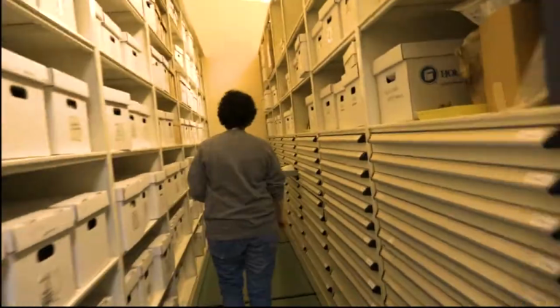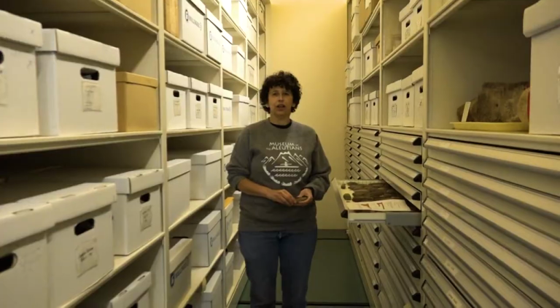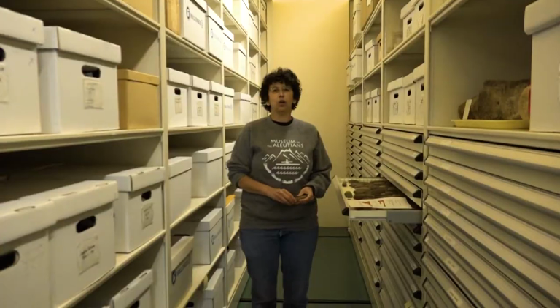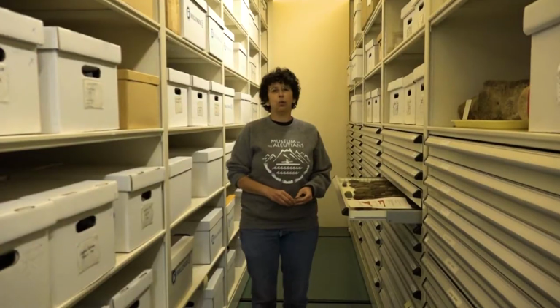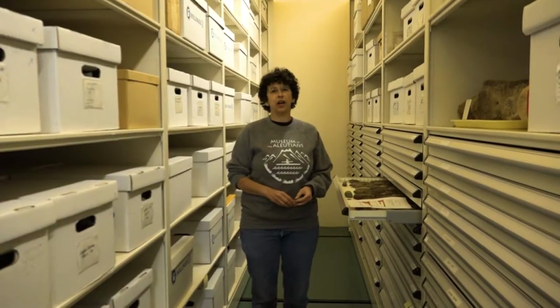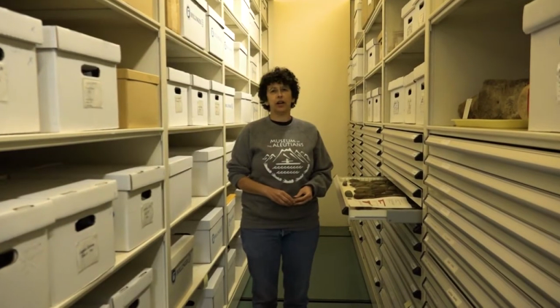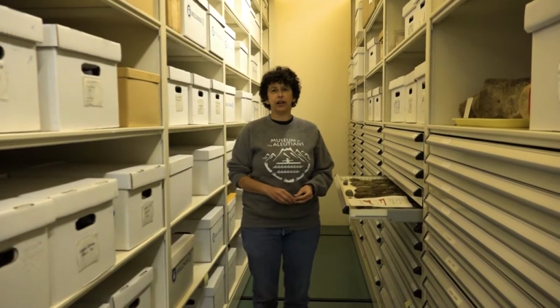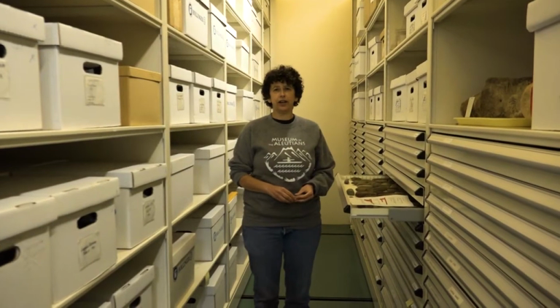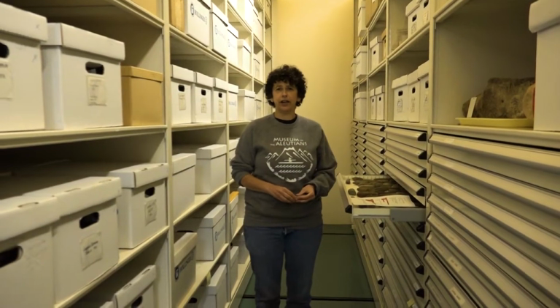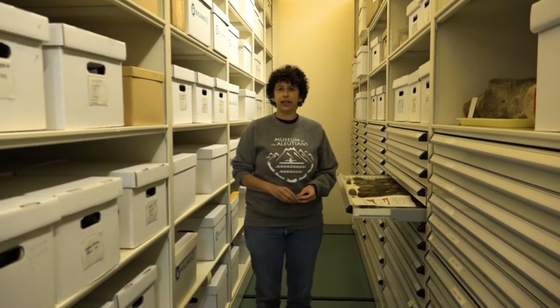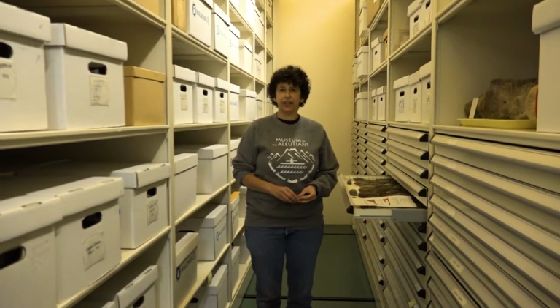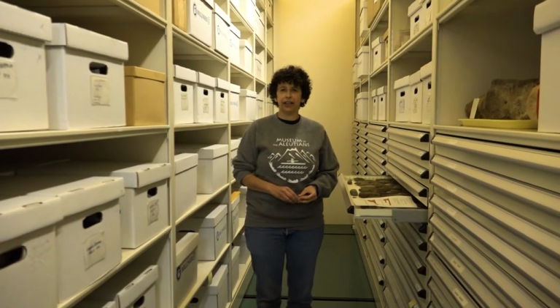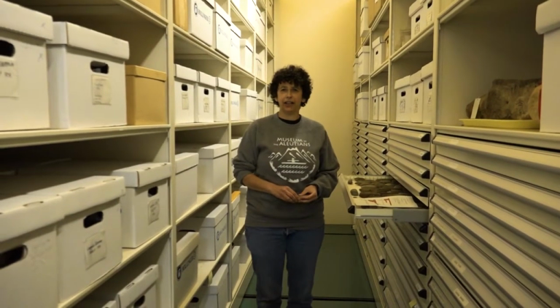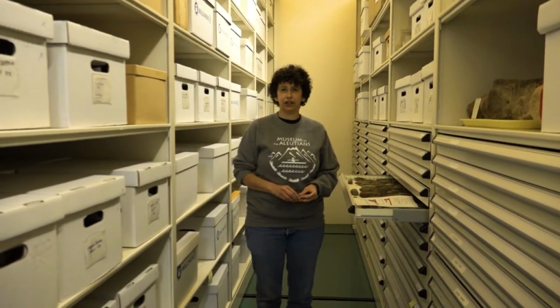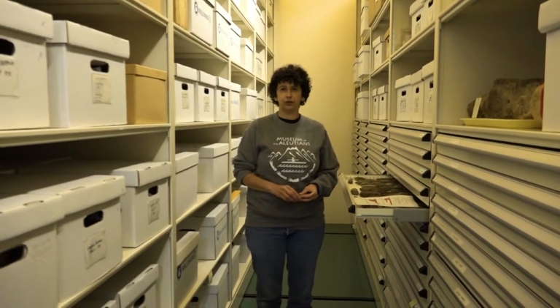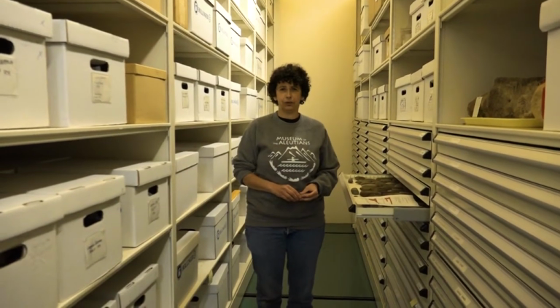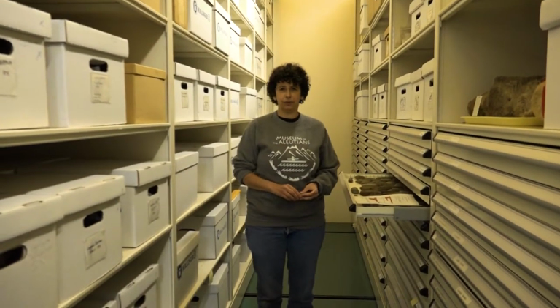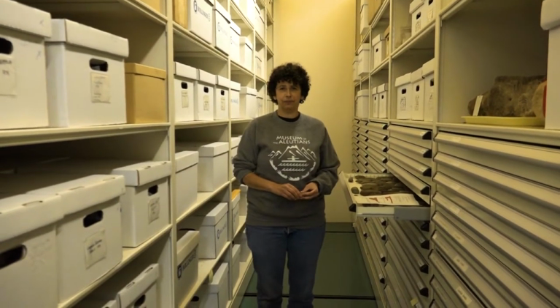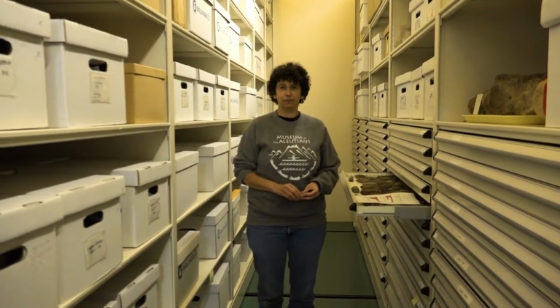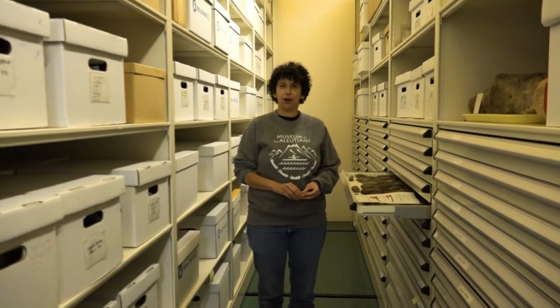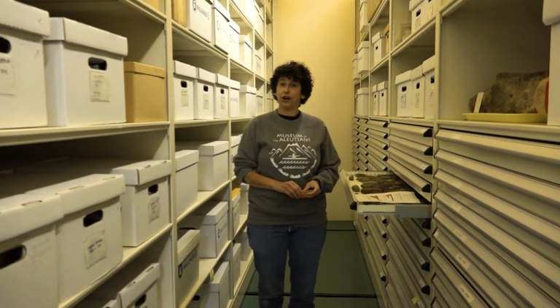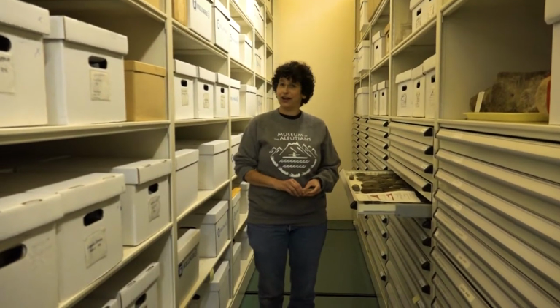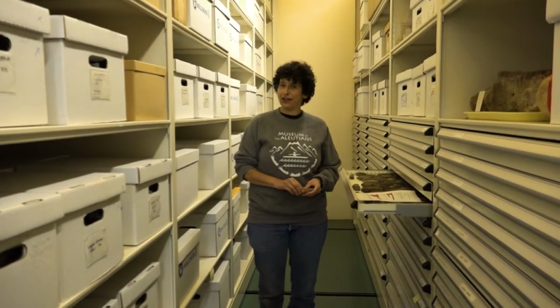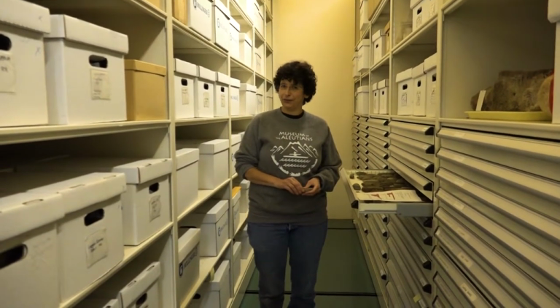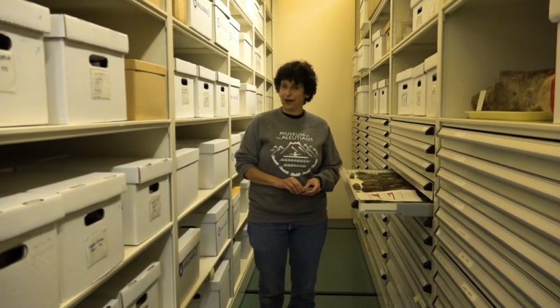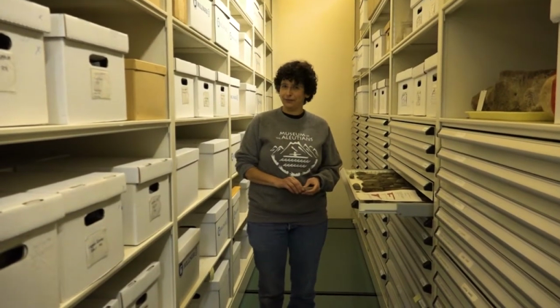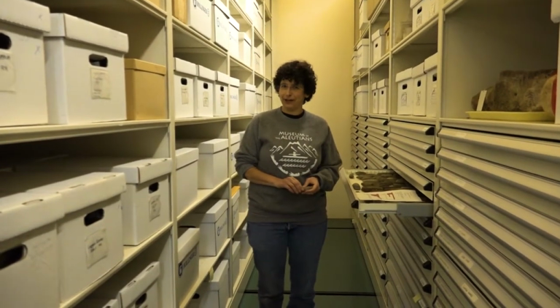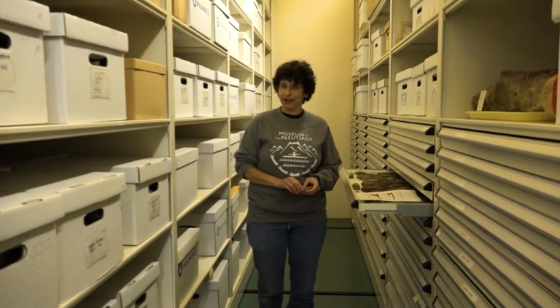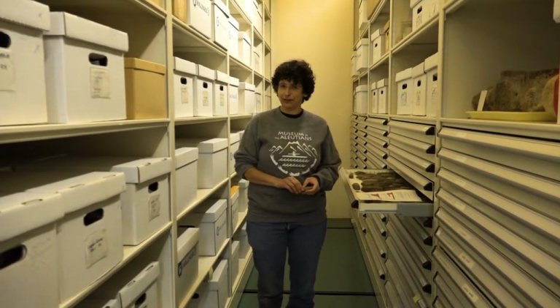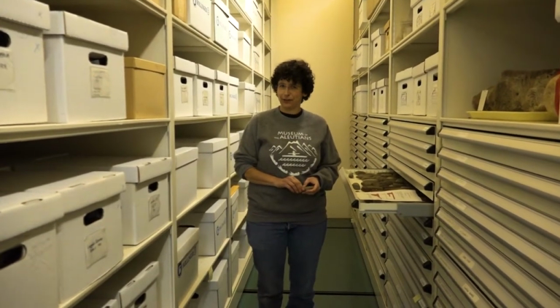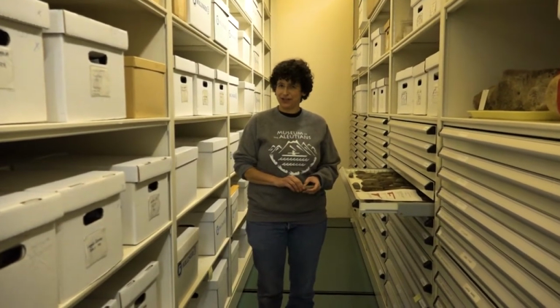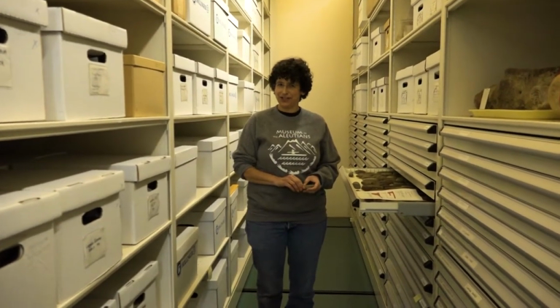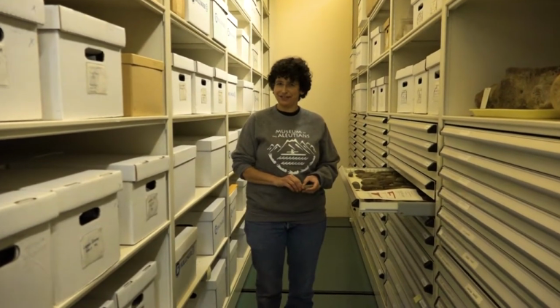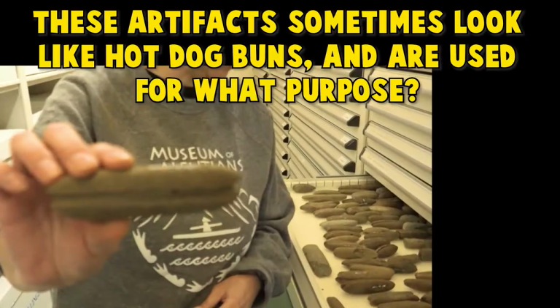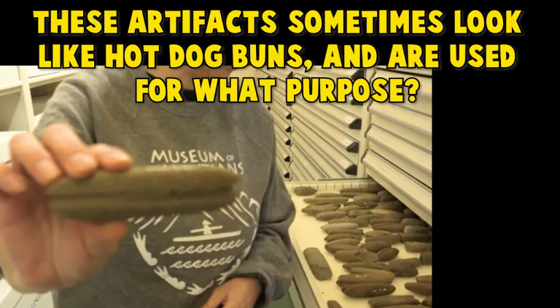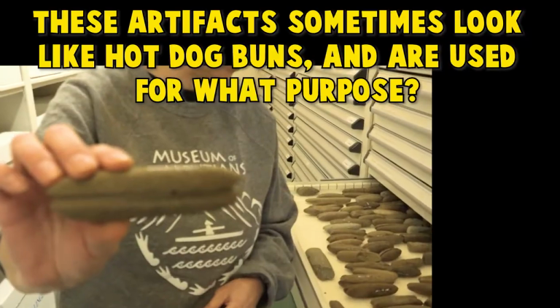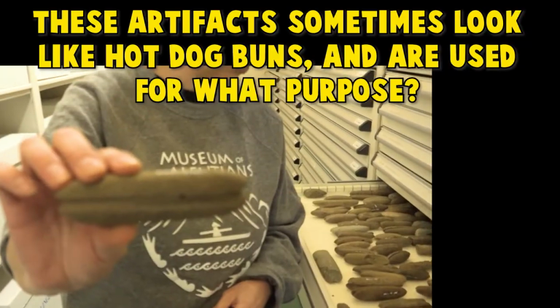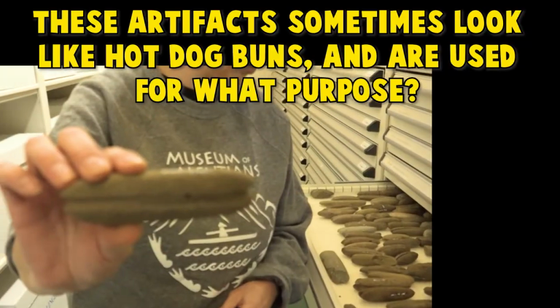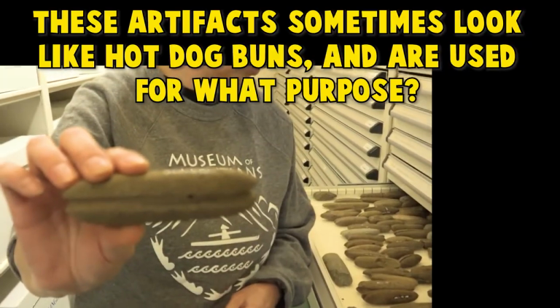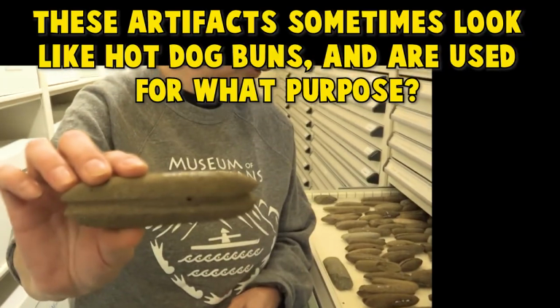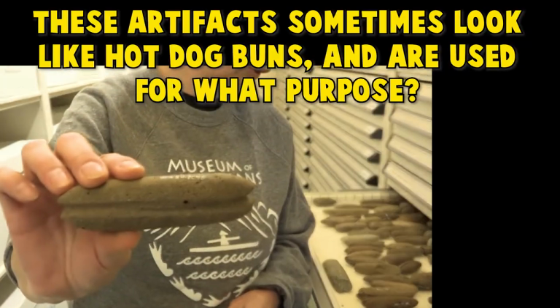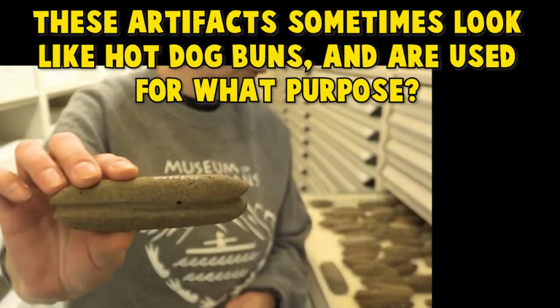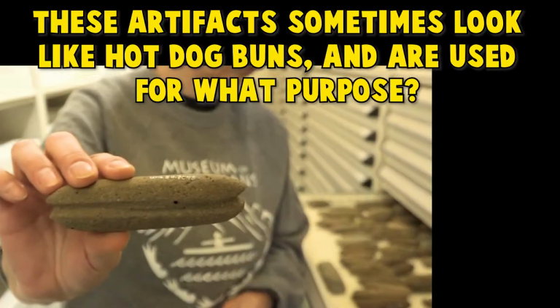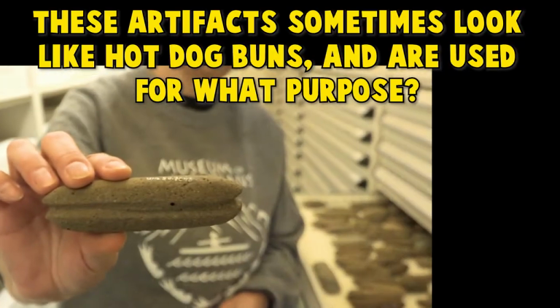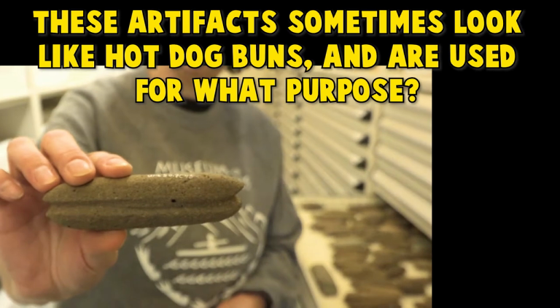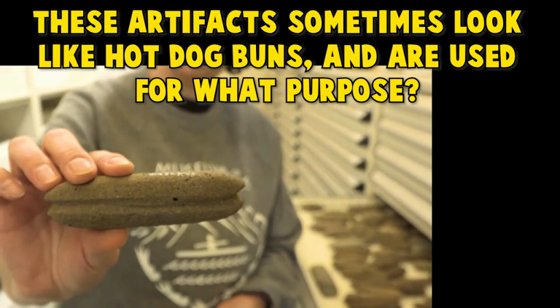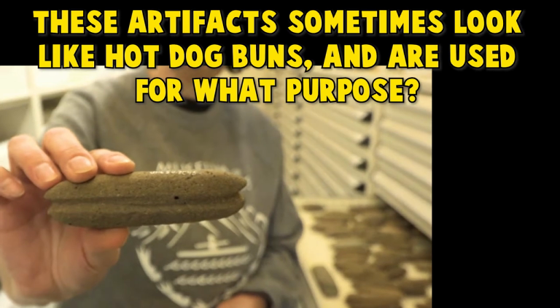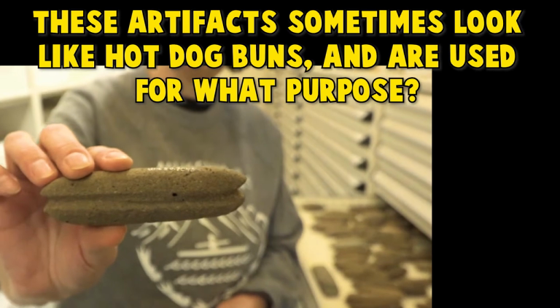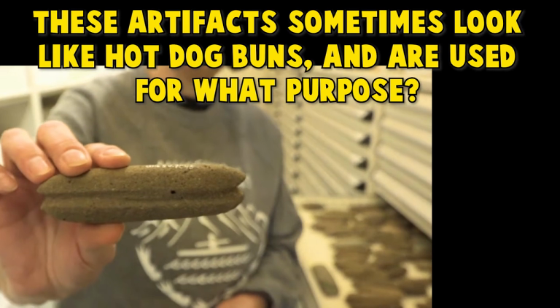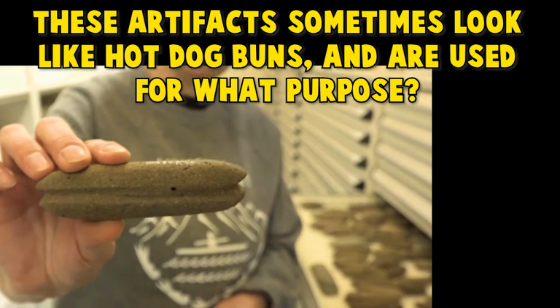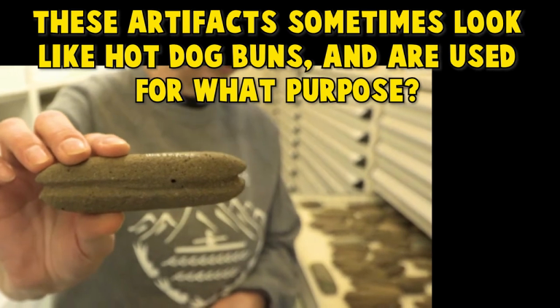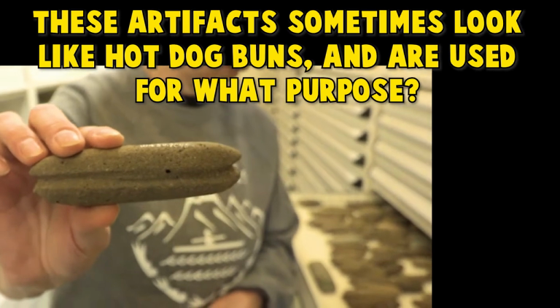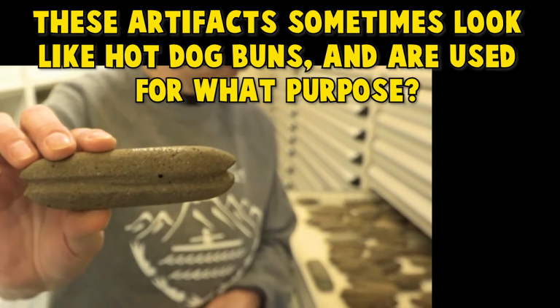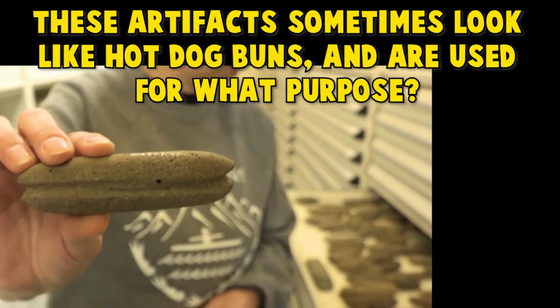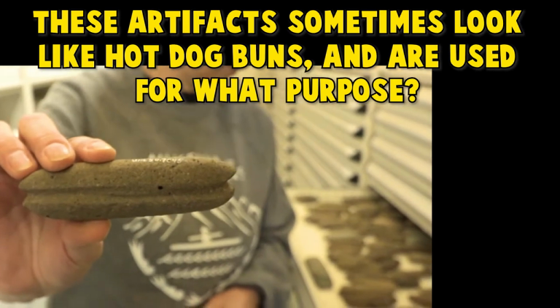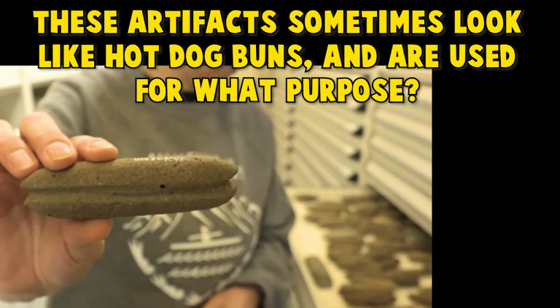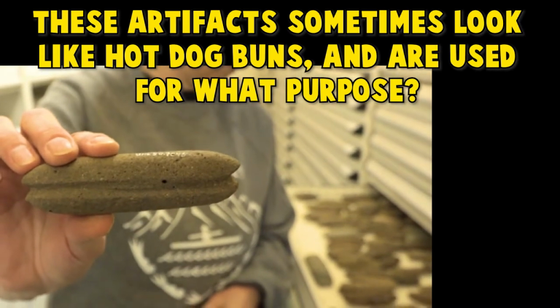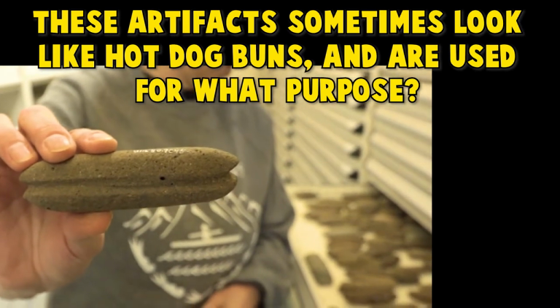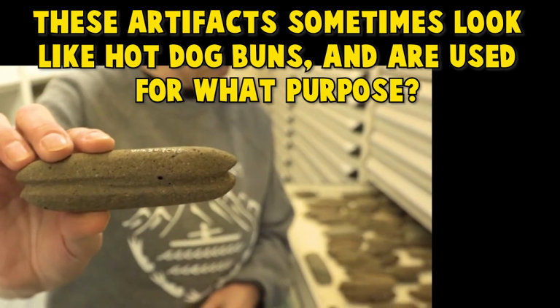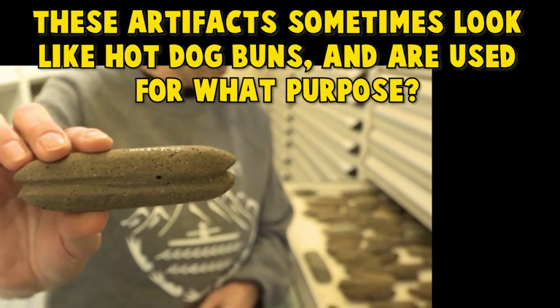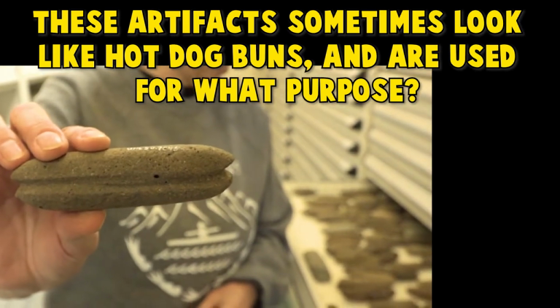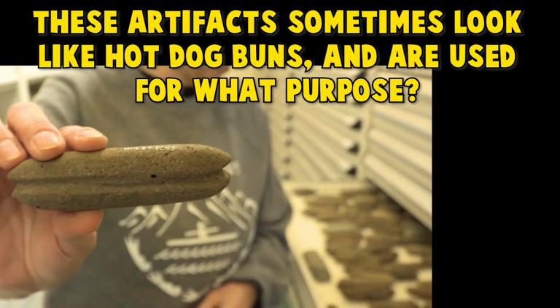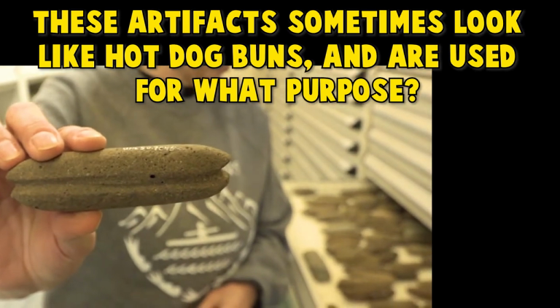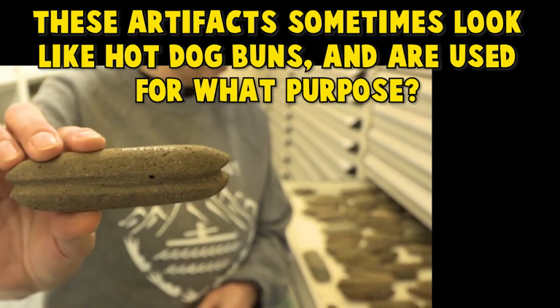We are here in the collections room. Are you guys ready for the next question? These artifacts sometimes look like hot dog buns and are used for what purpose?